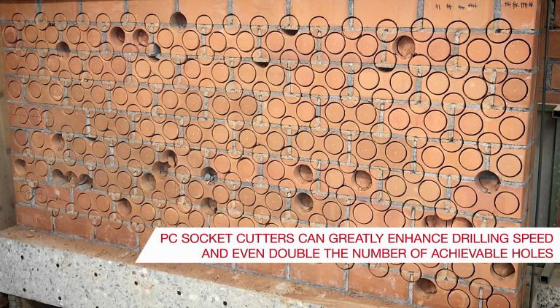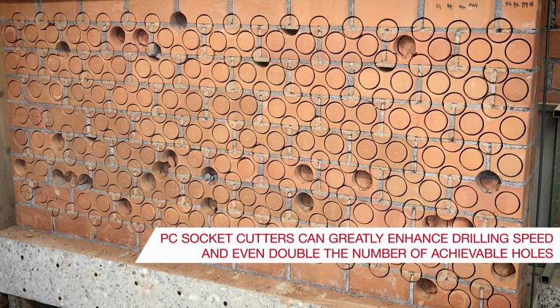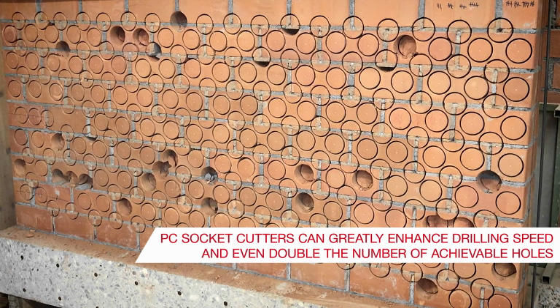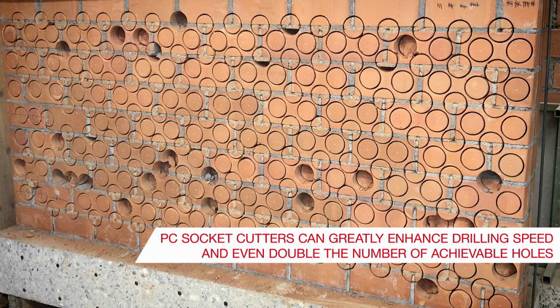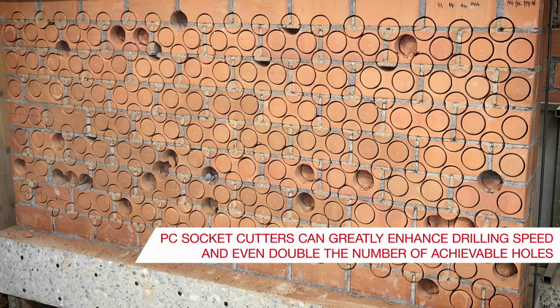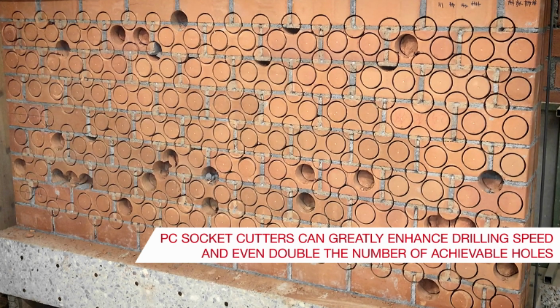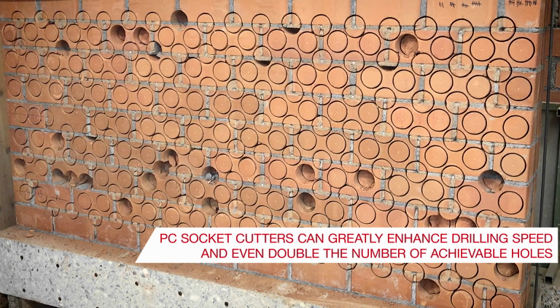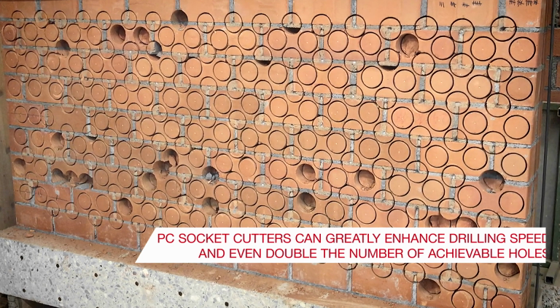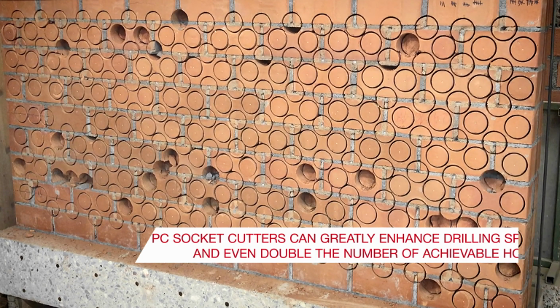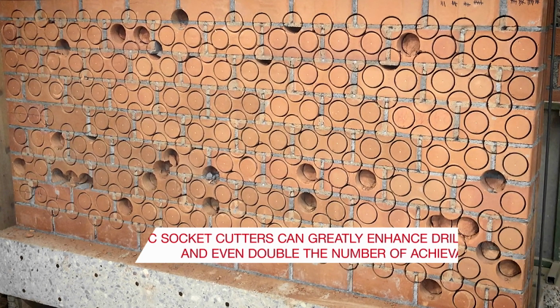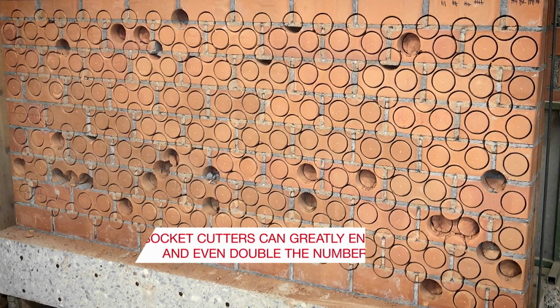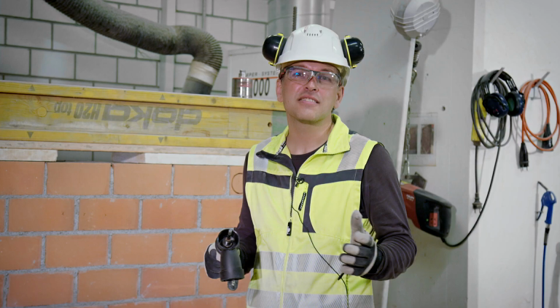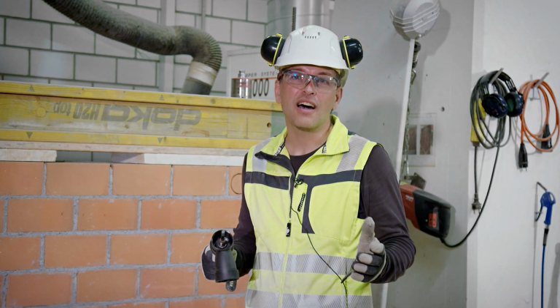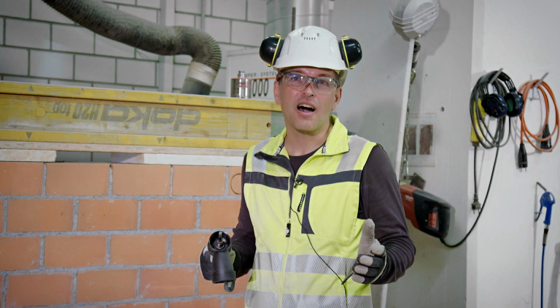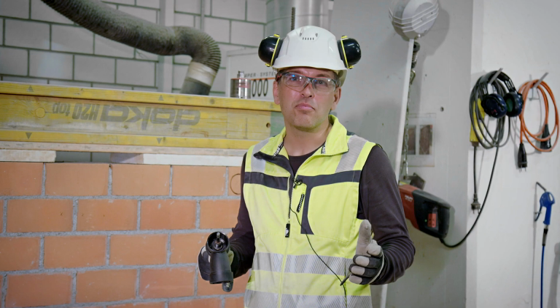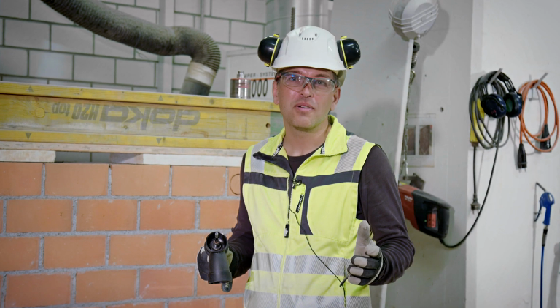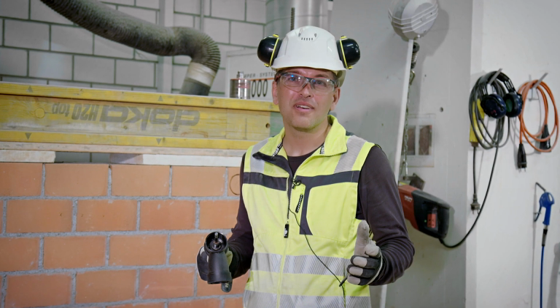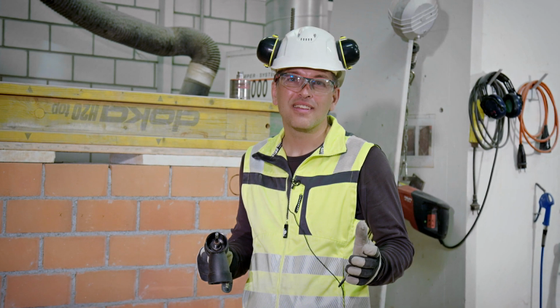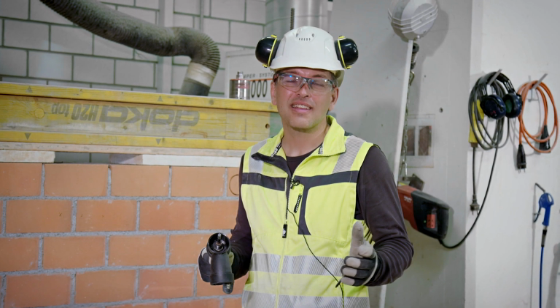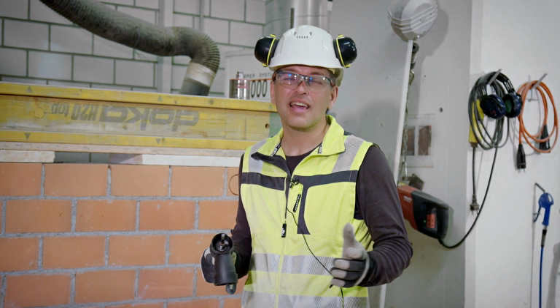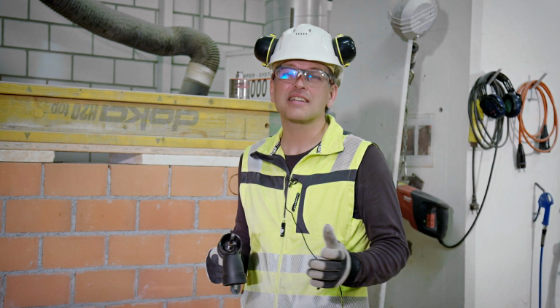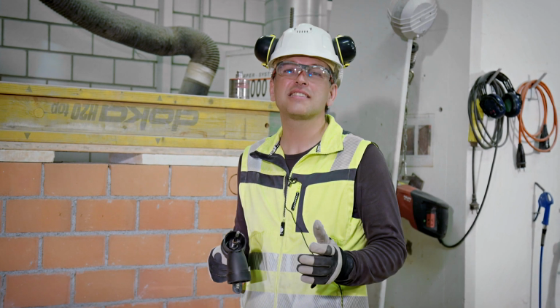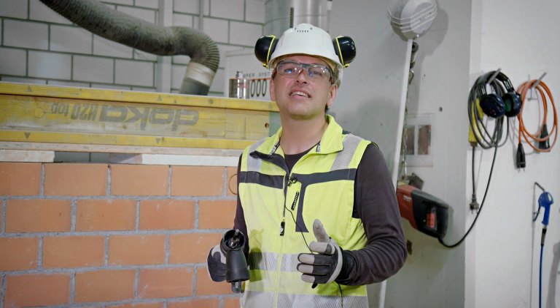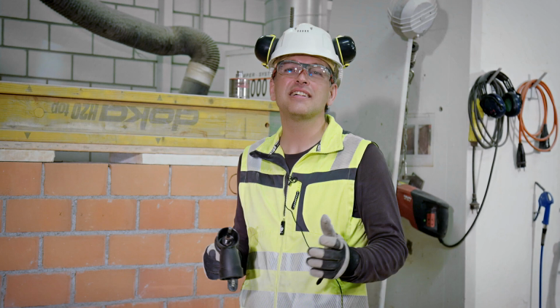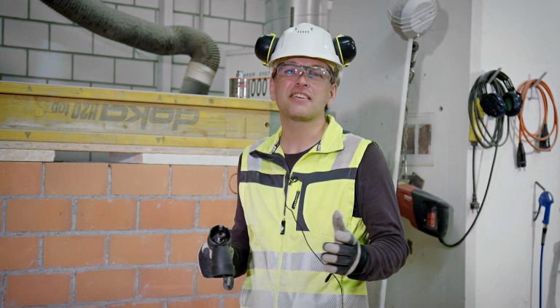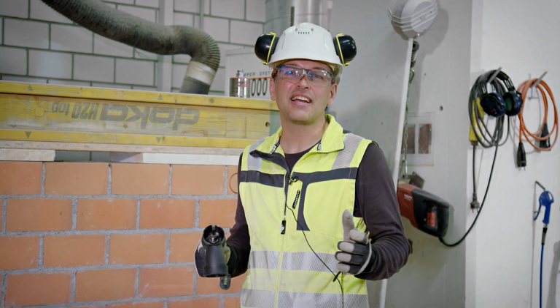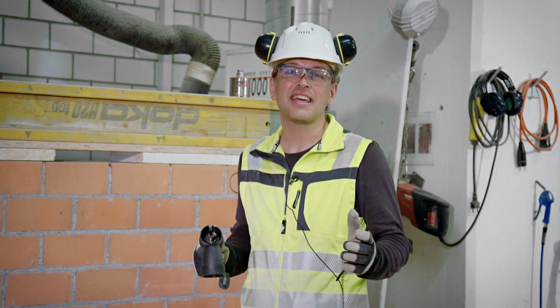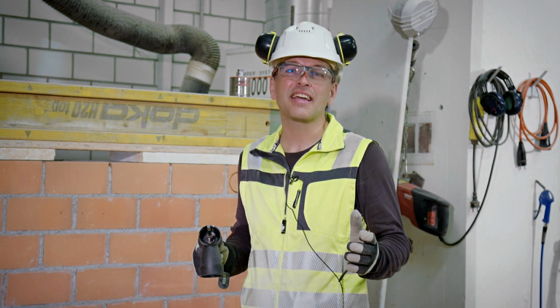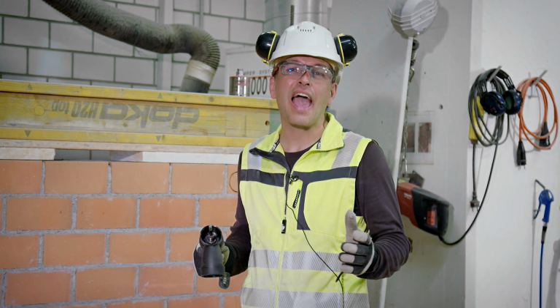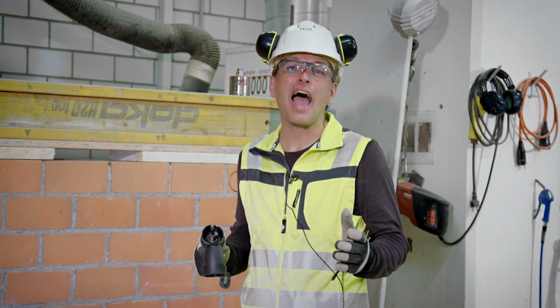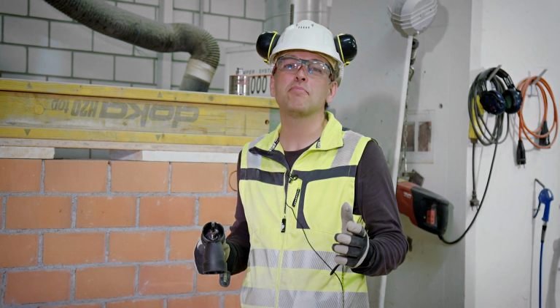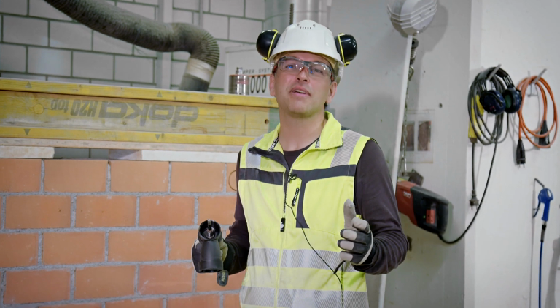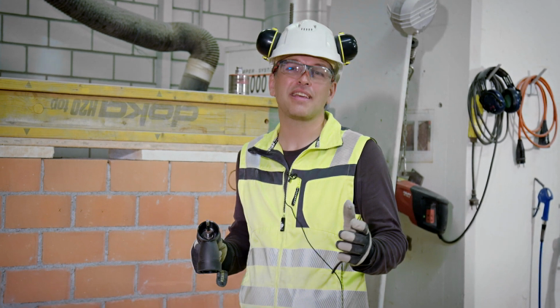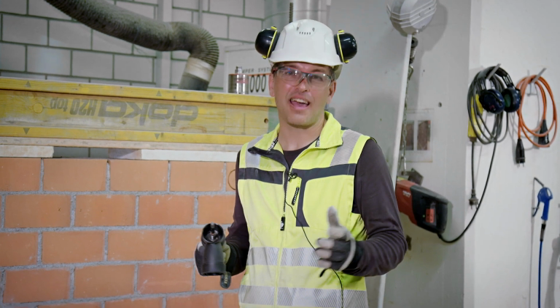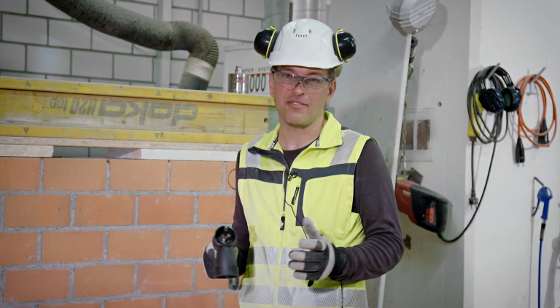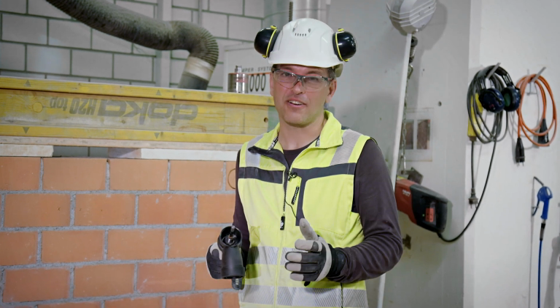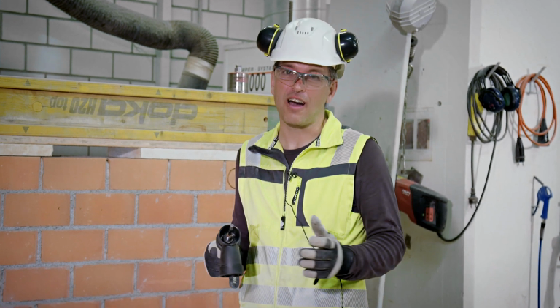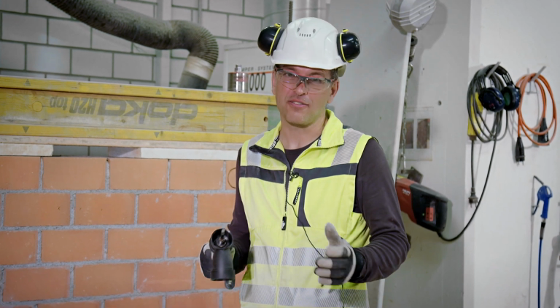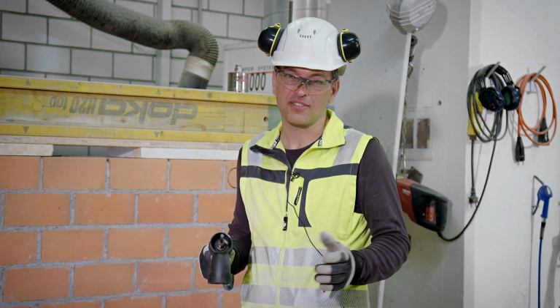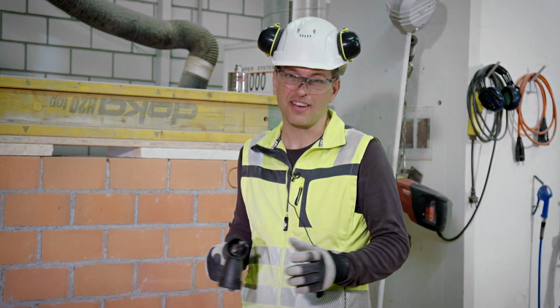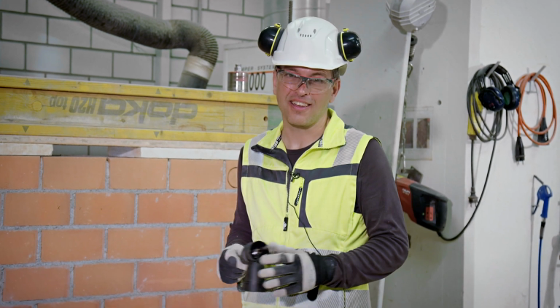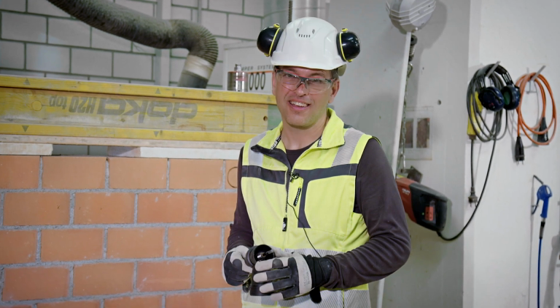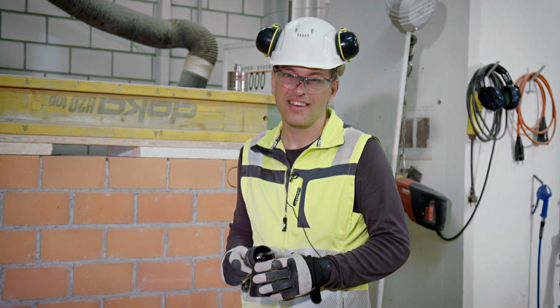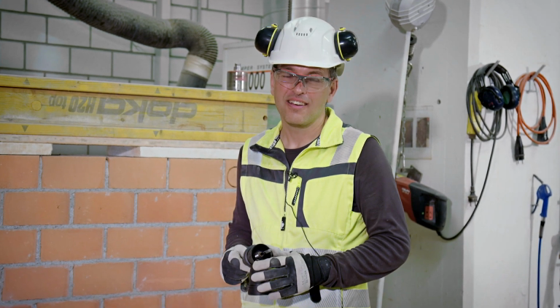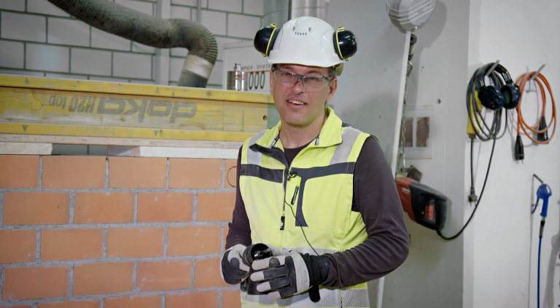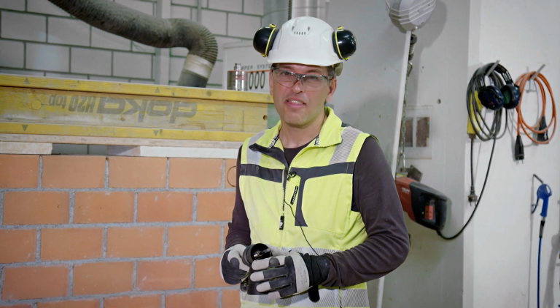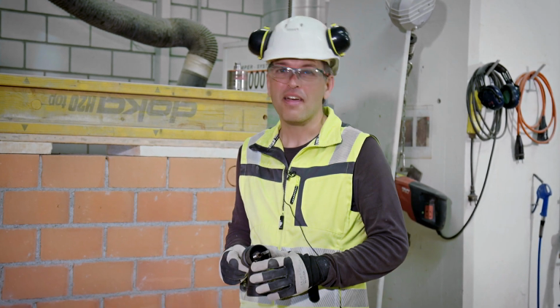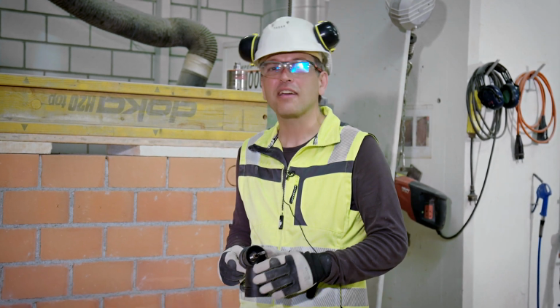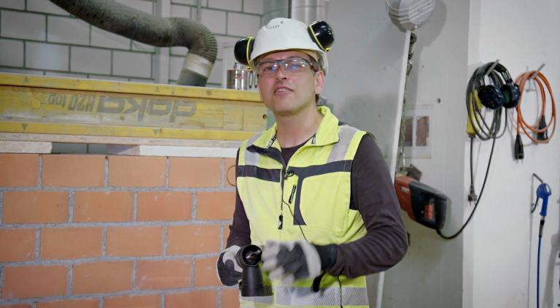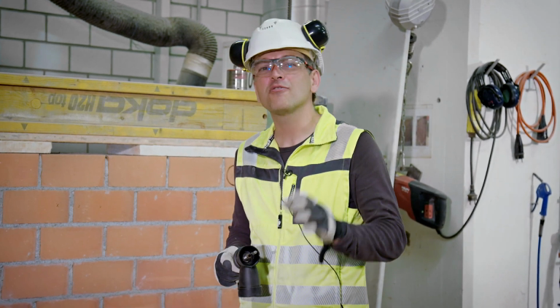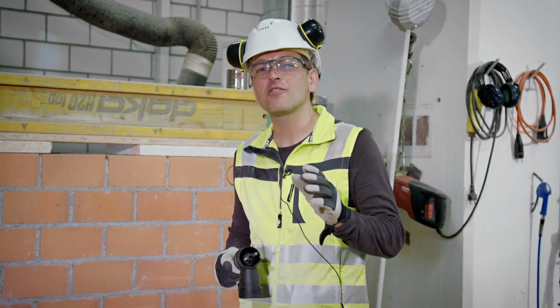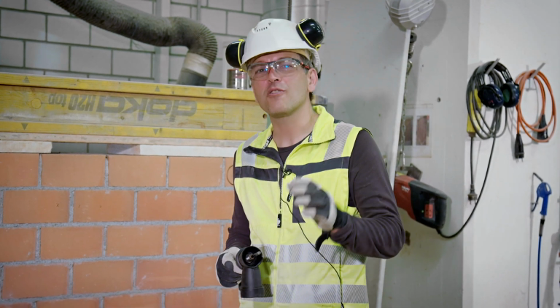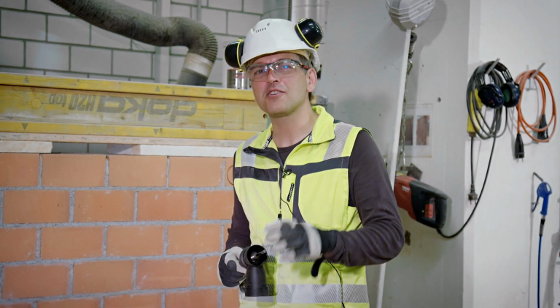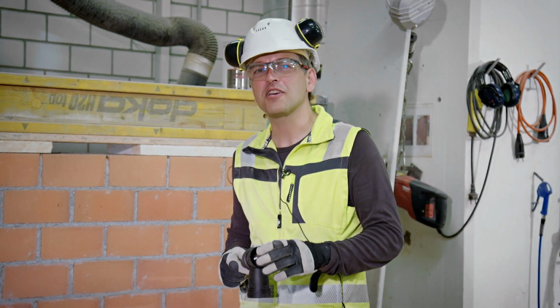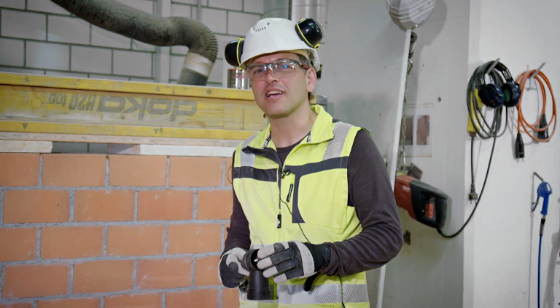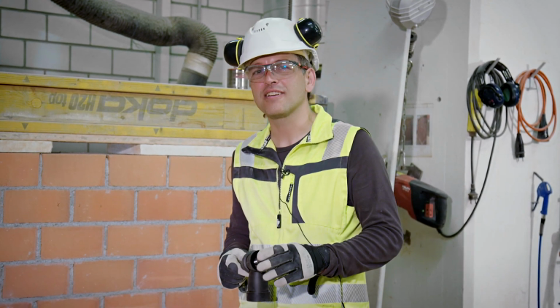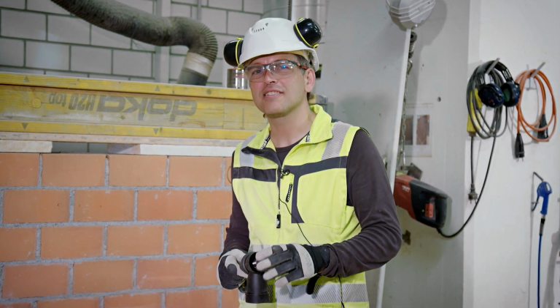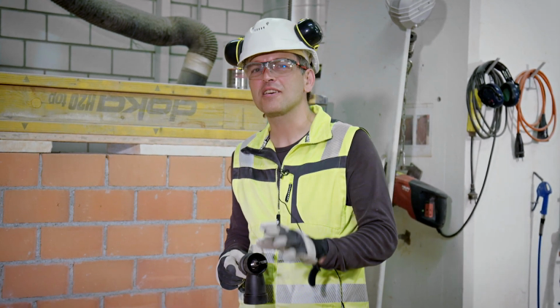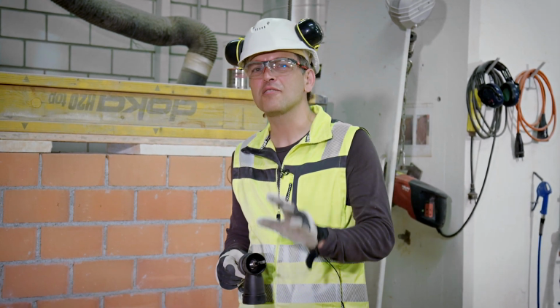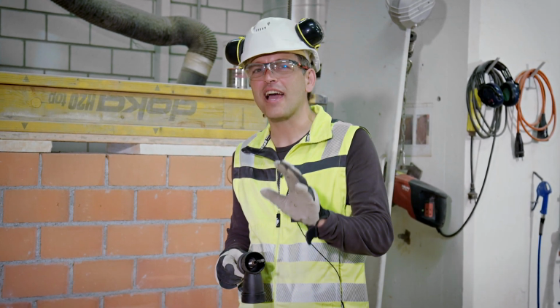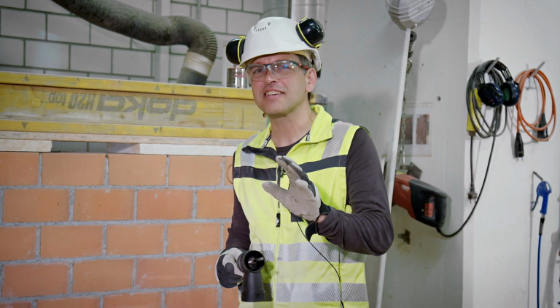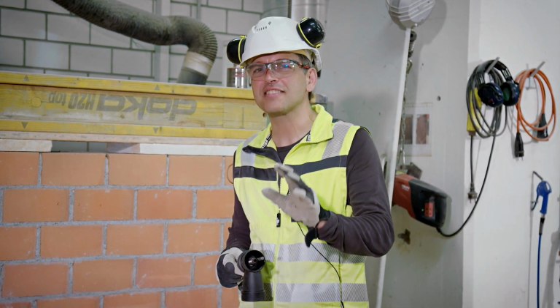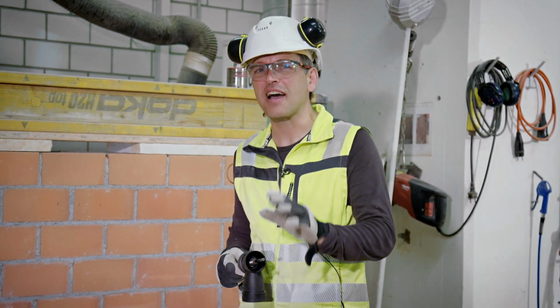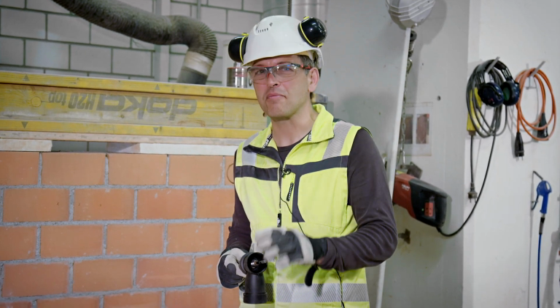And if they didn't stop, they are still drilling happily ever after. Thank you for watching. See you next time.